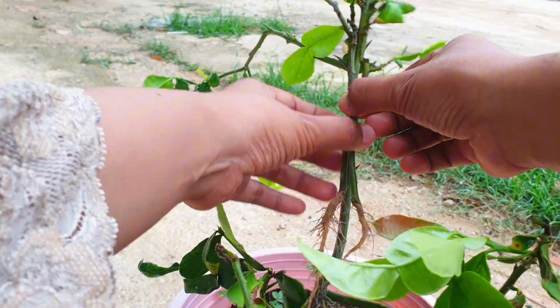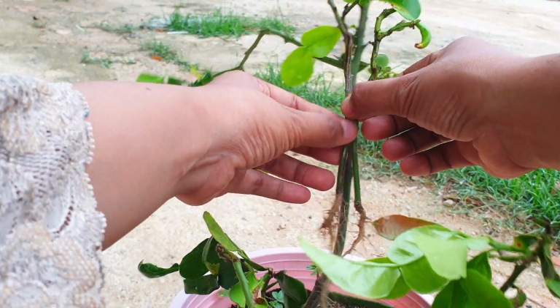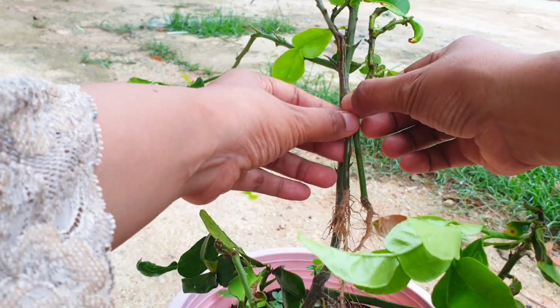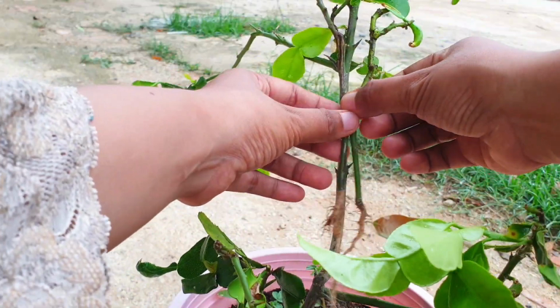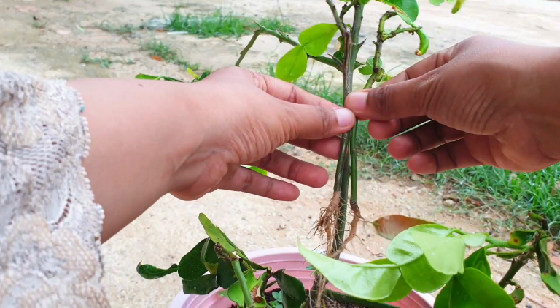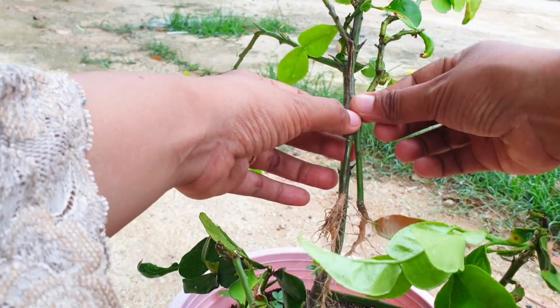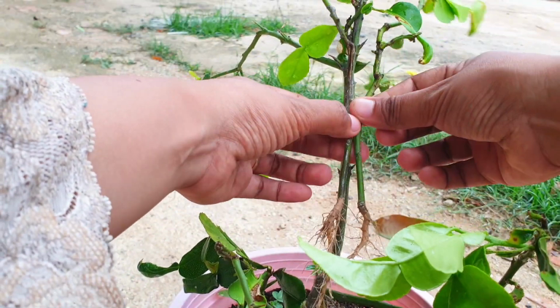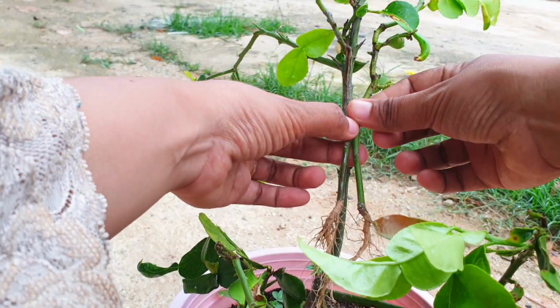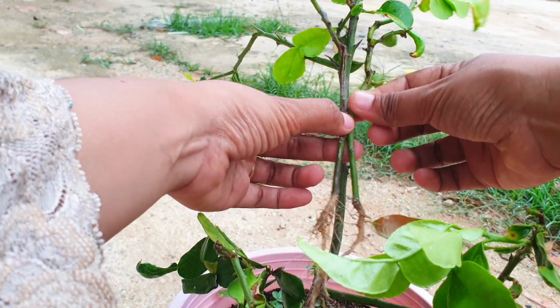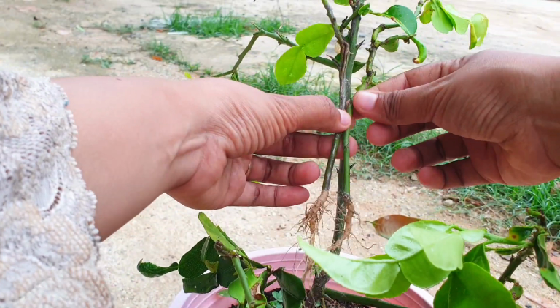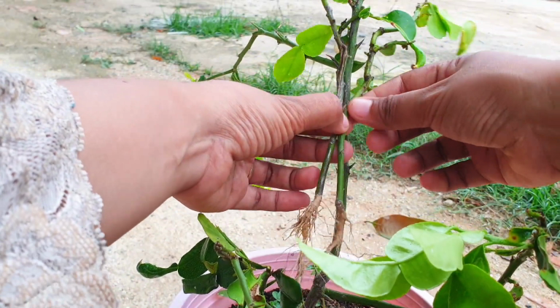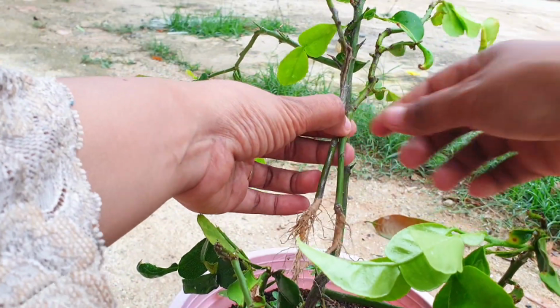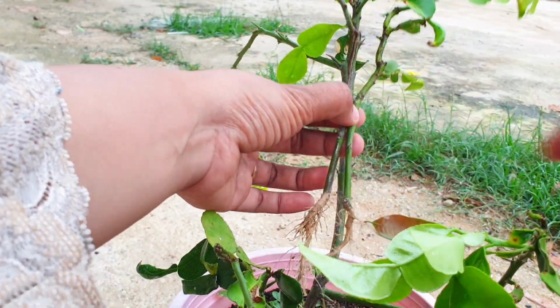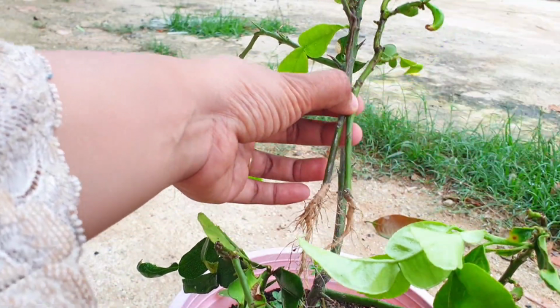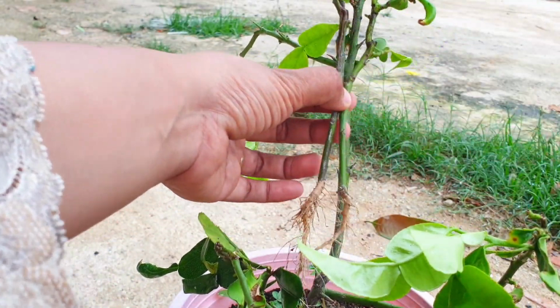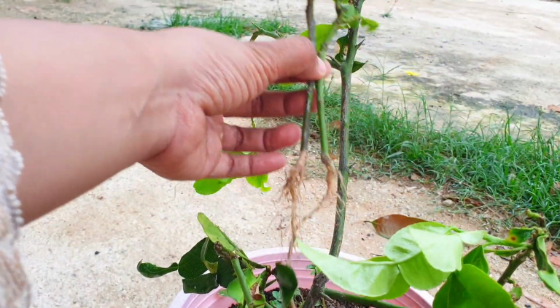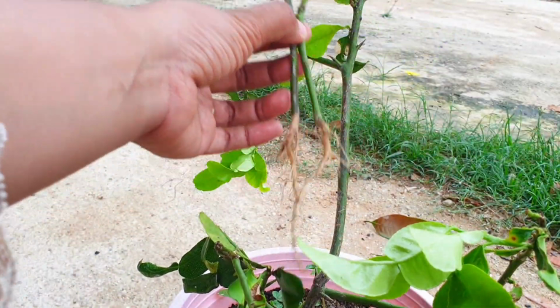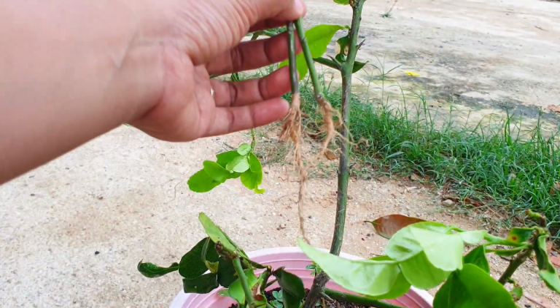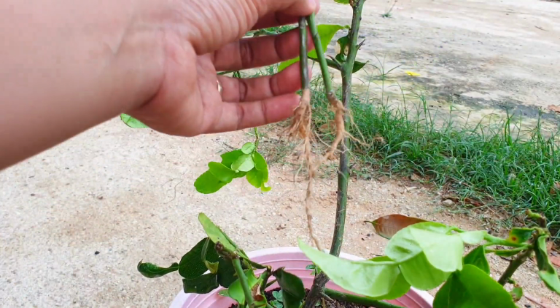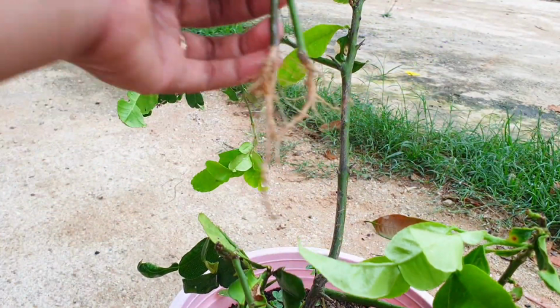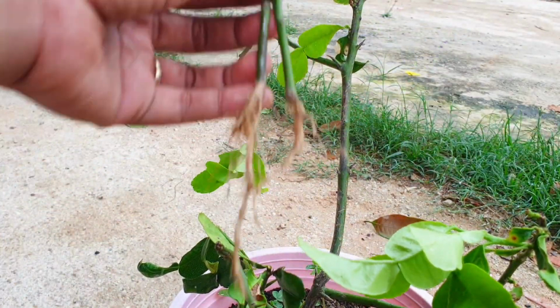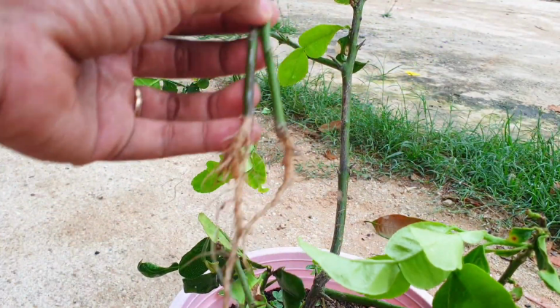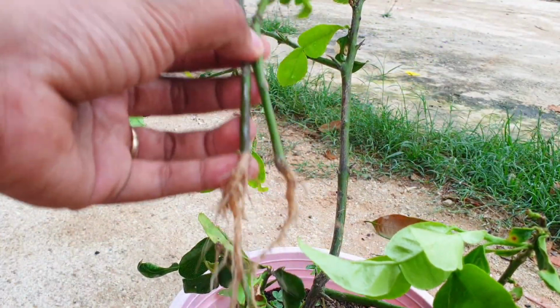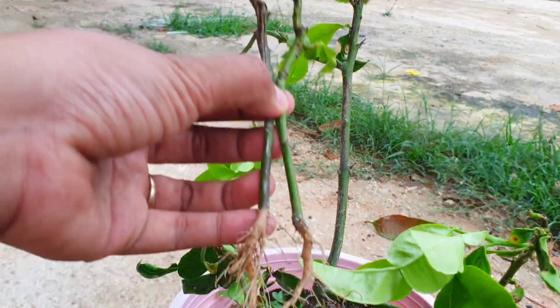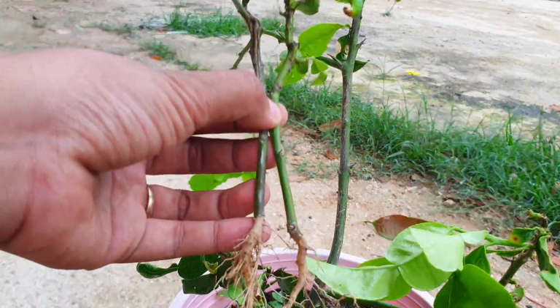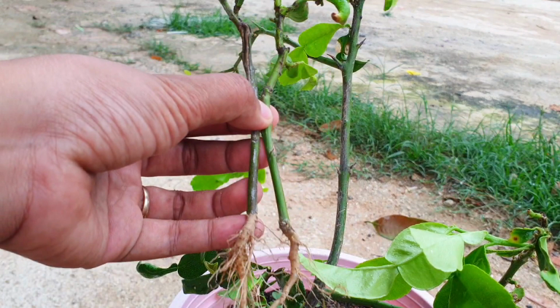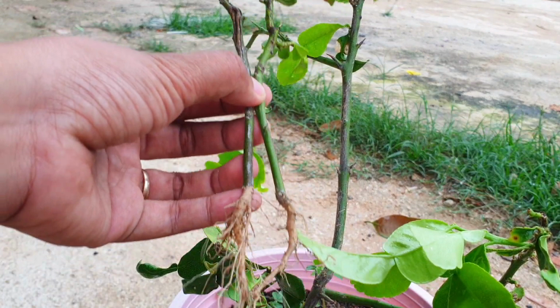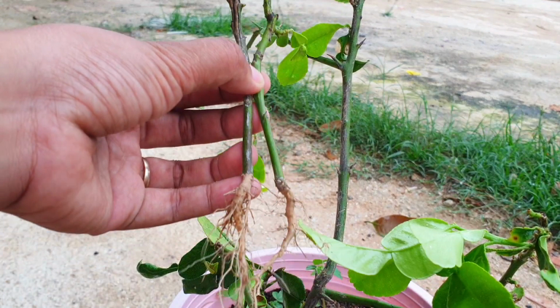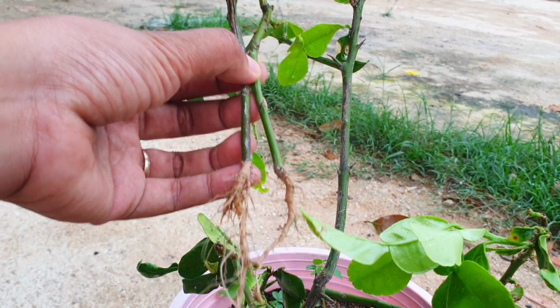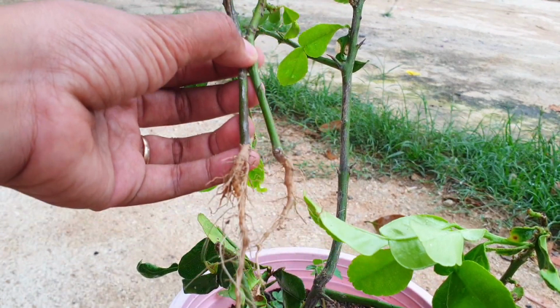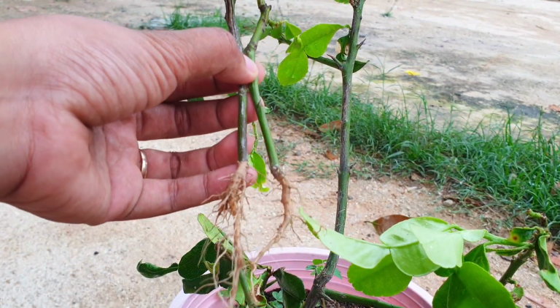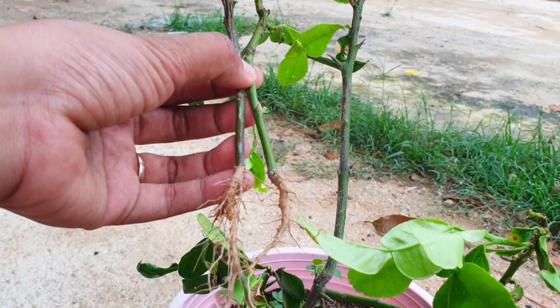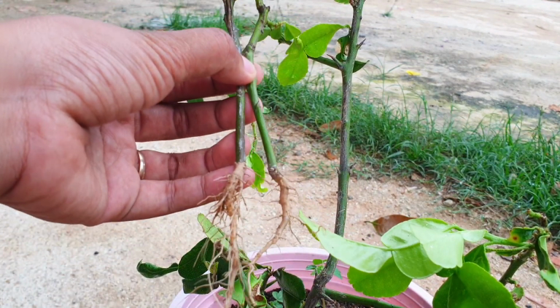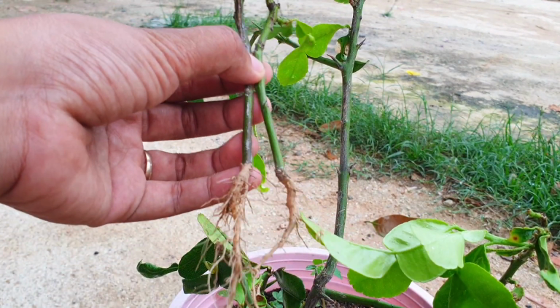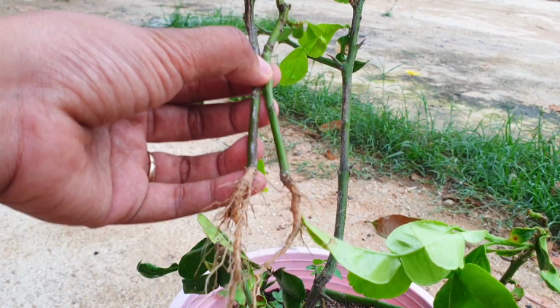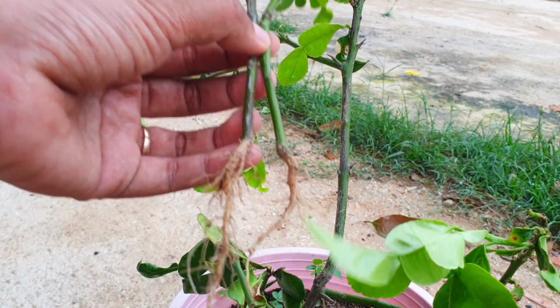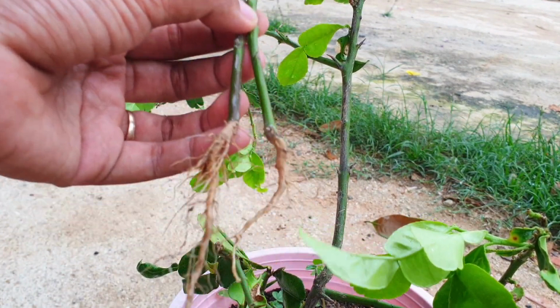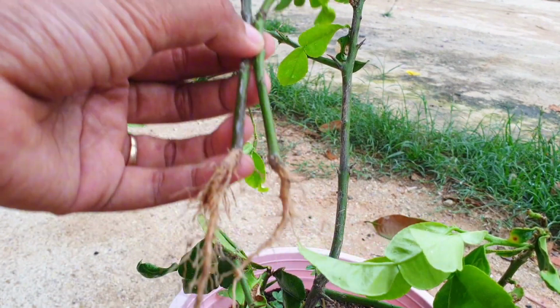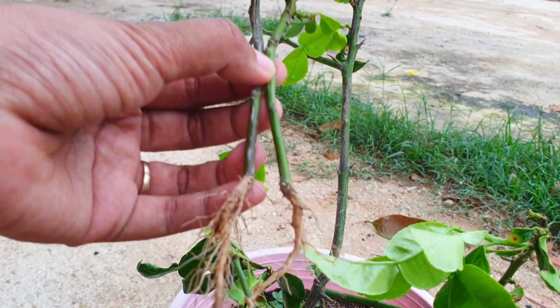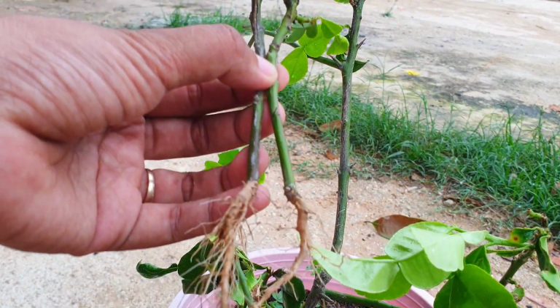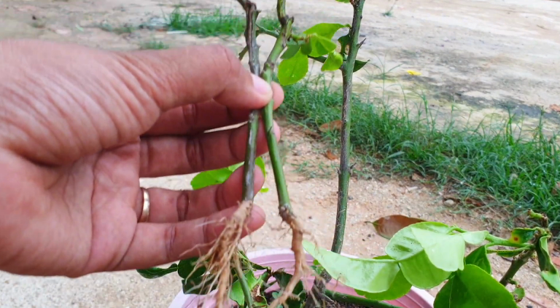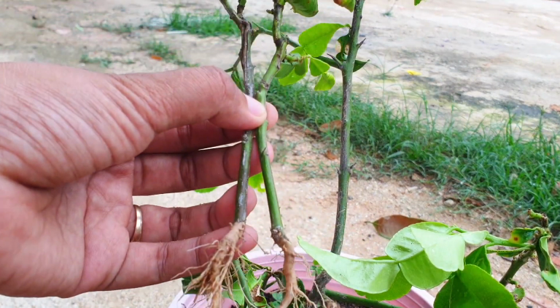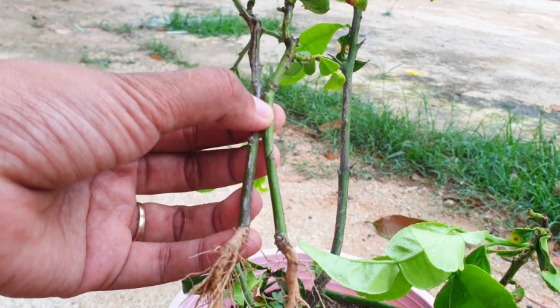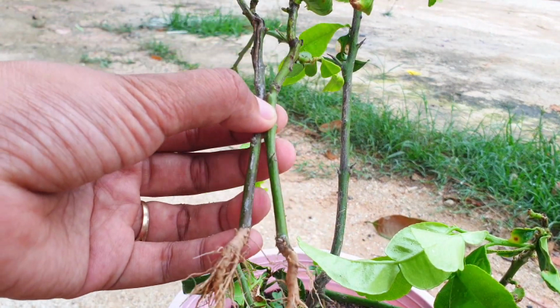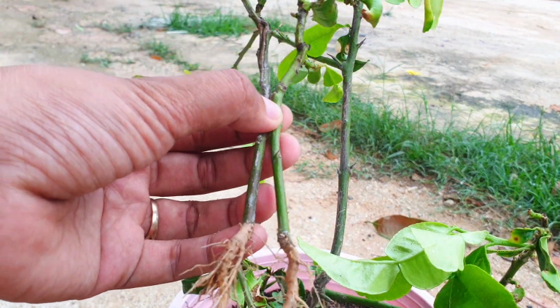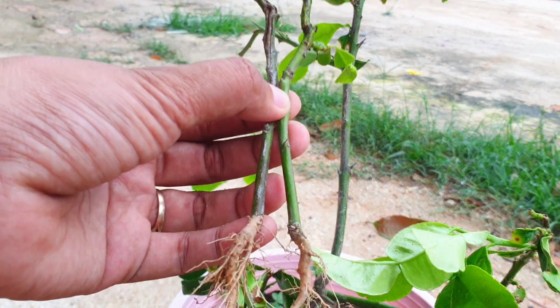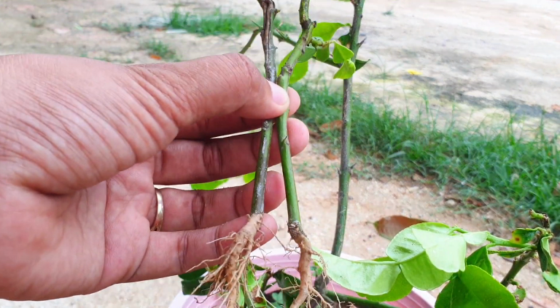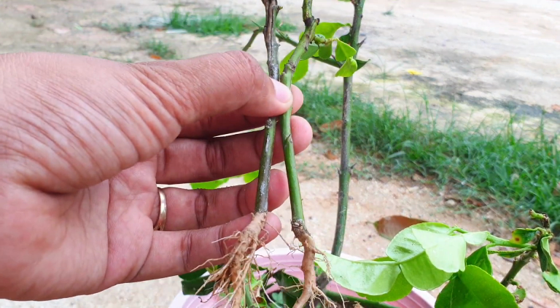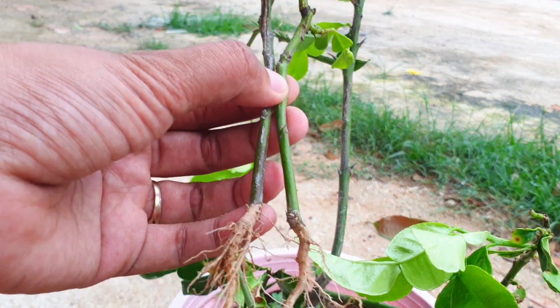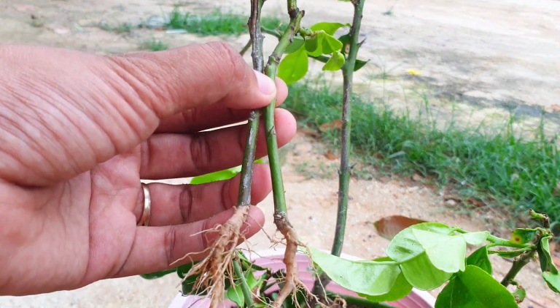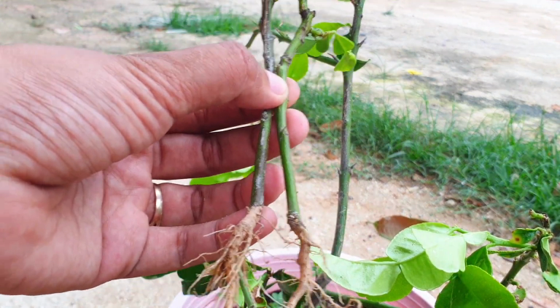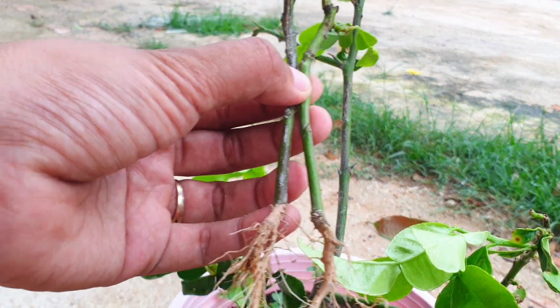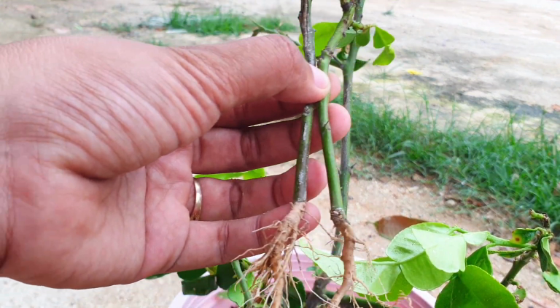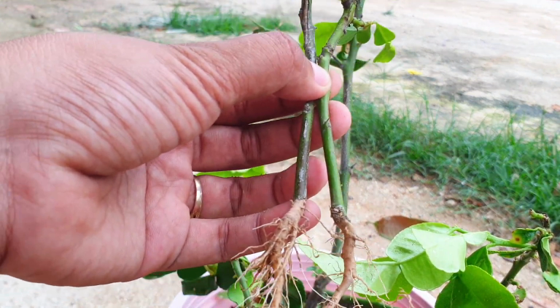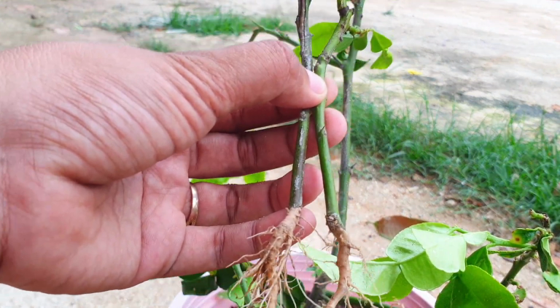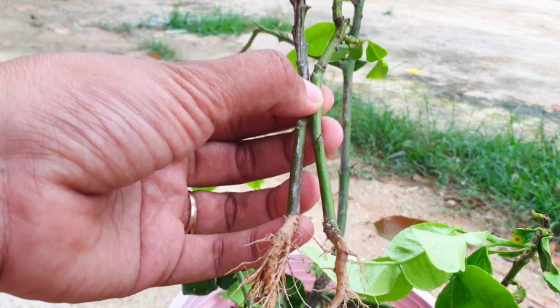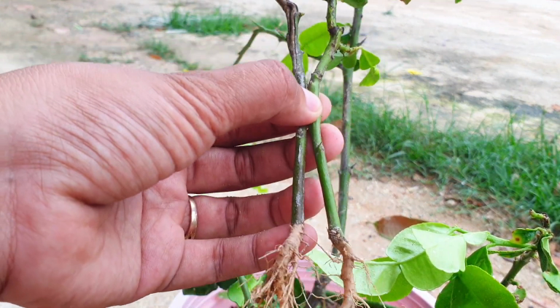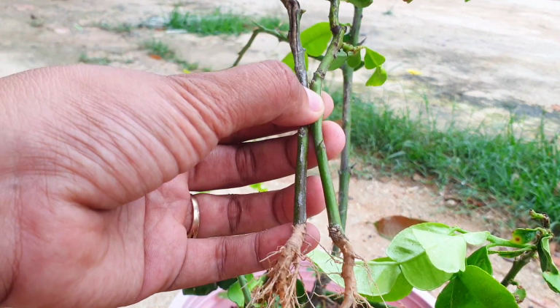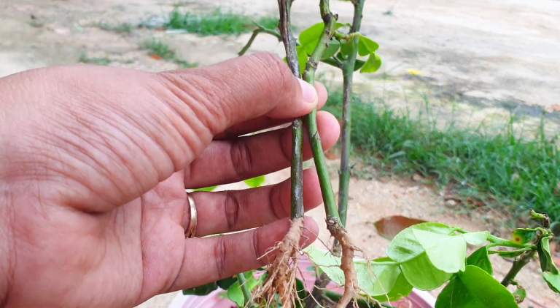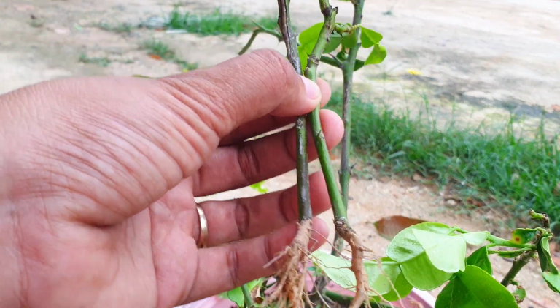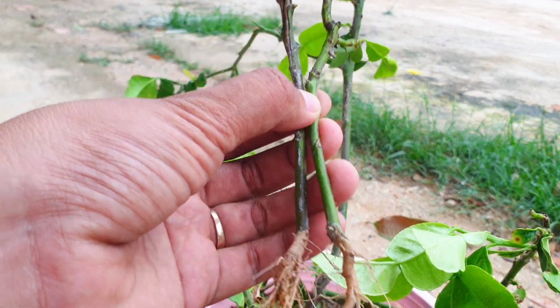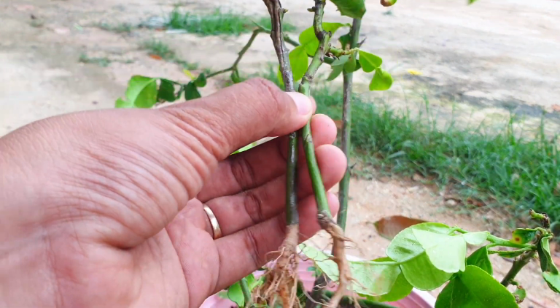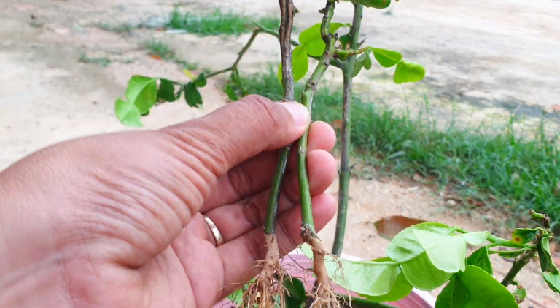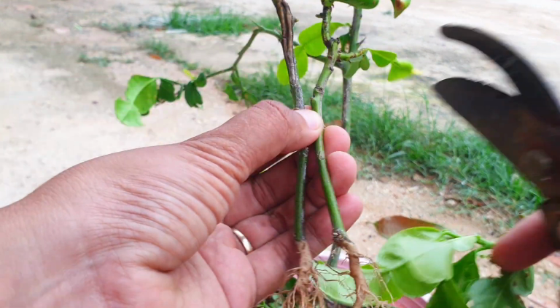Choose a kaffir lime scion with two buds or shoots. The scion should be taken from a healthy and disease-free tree.